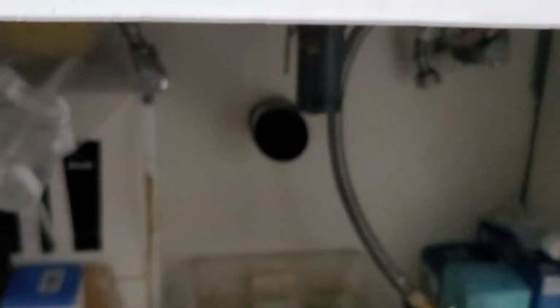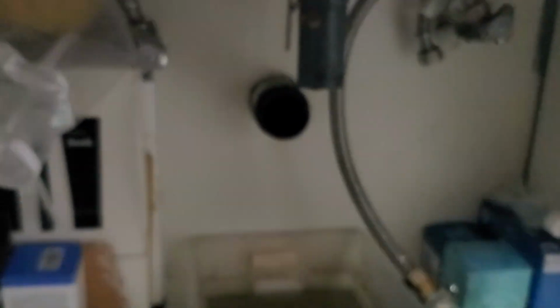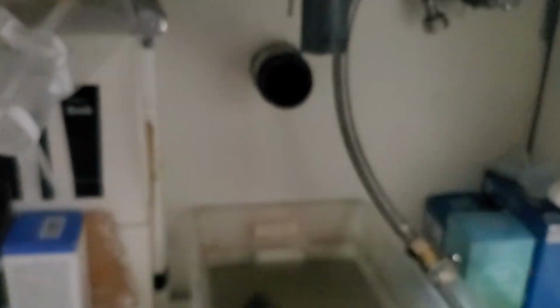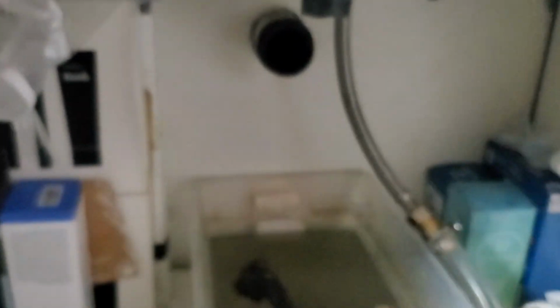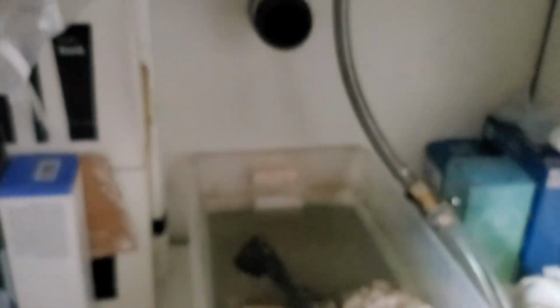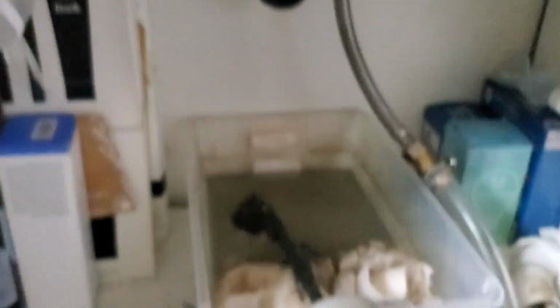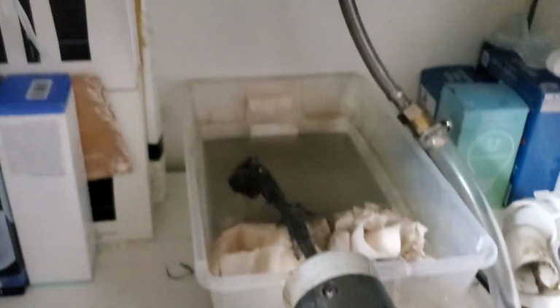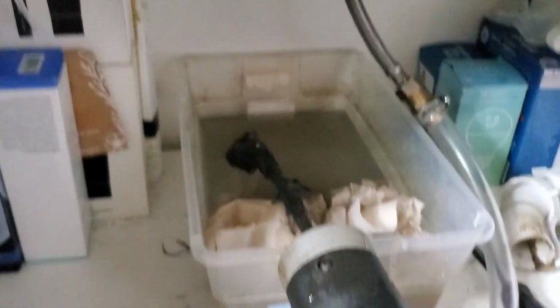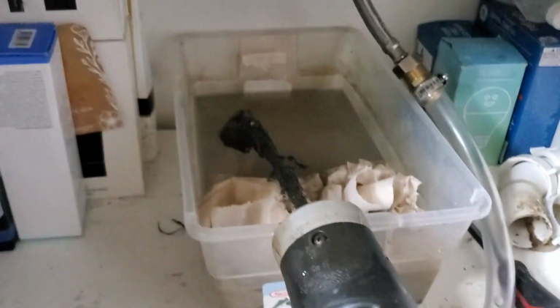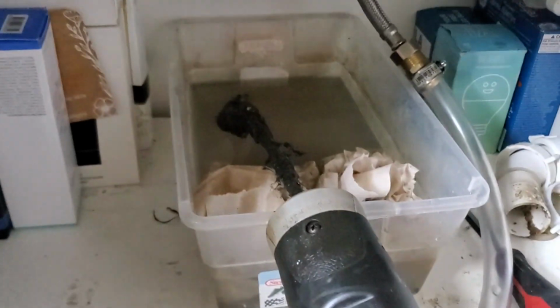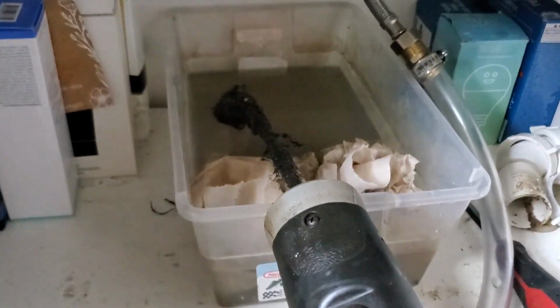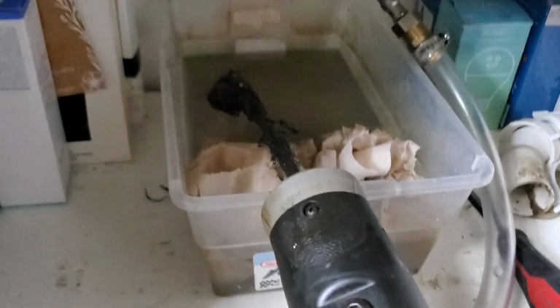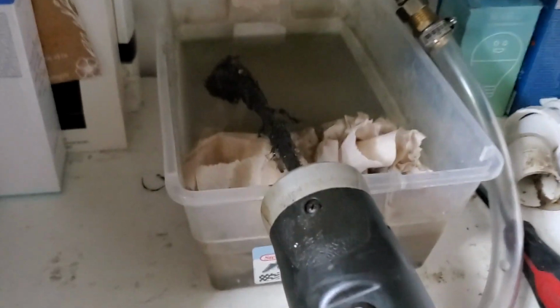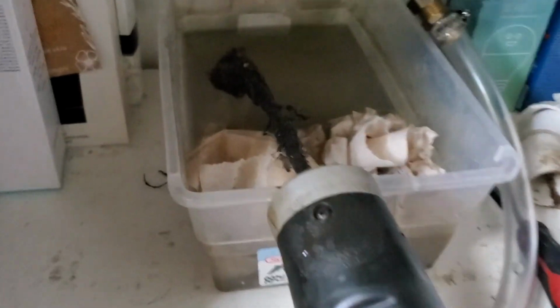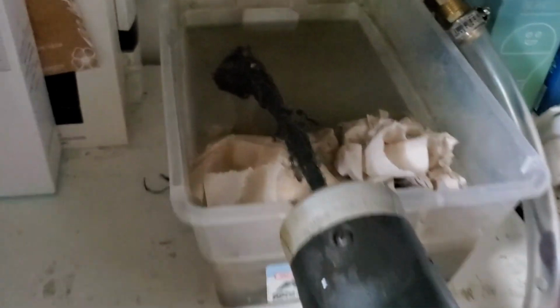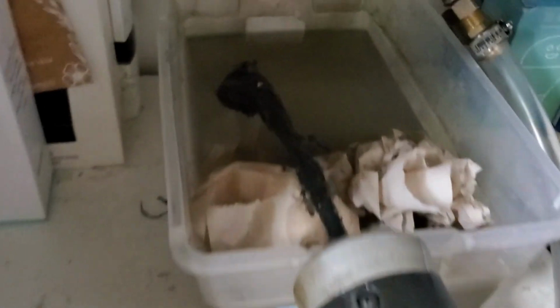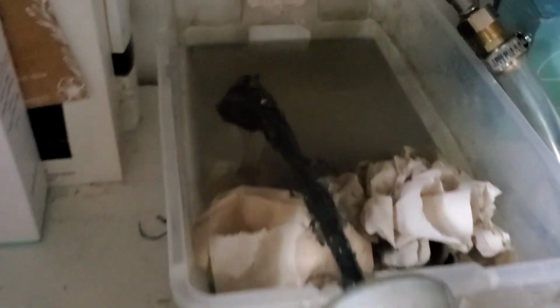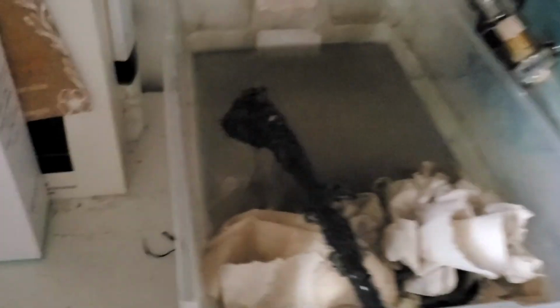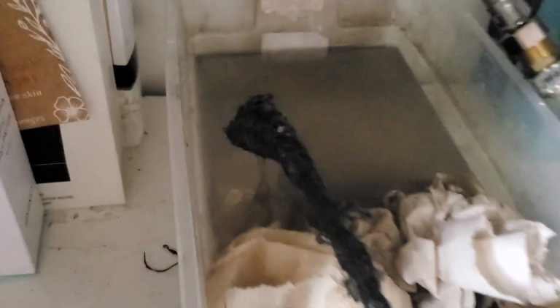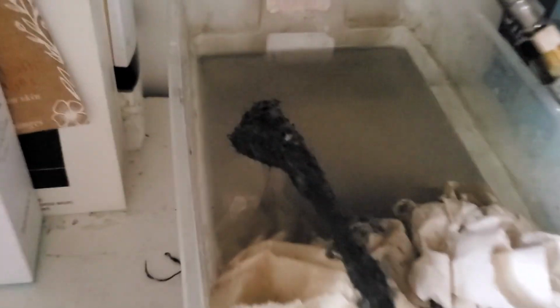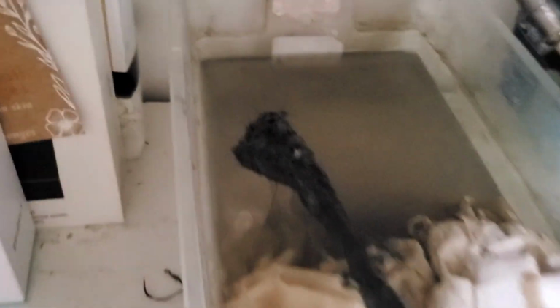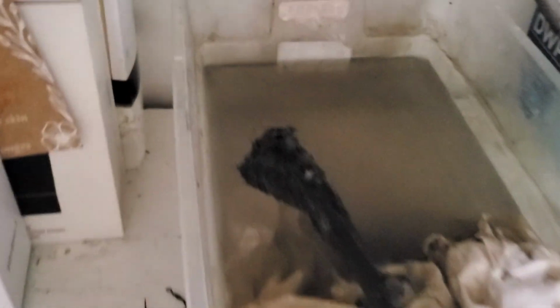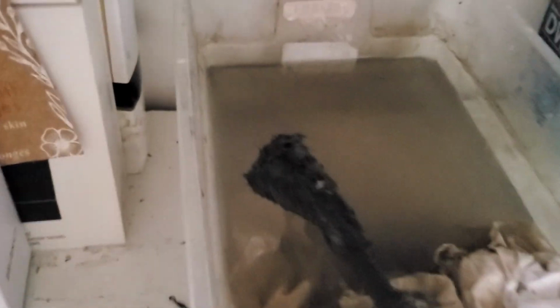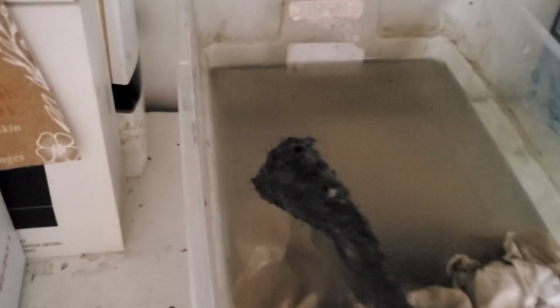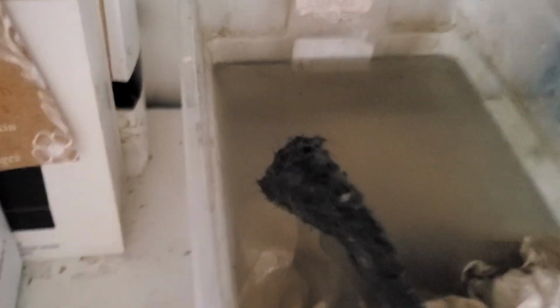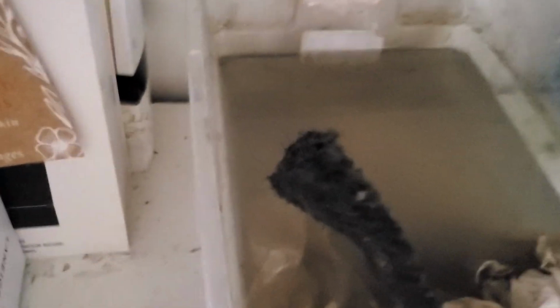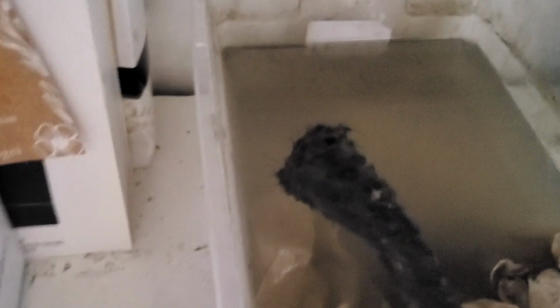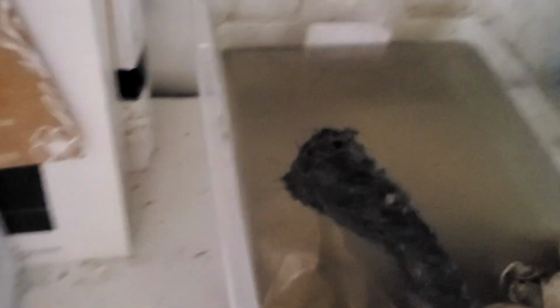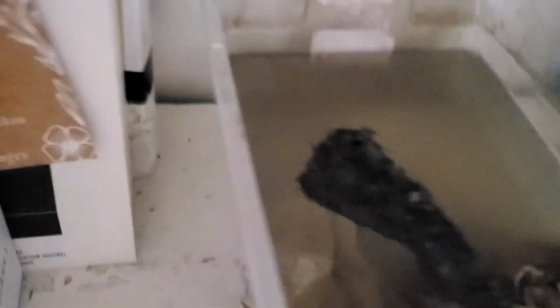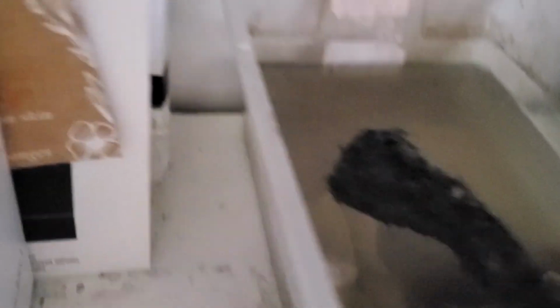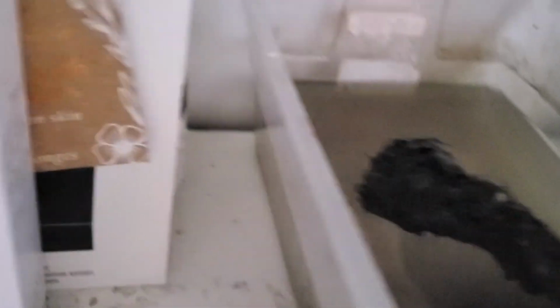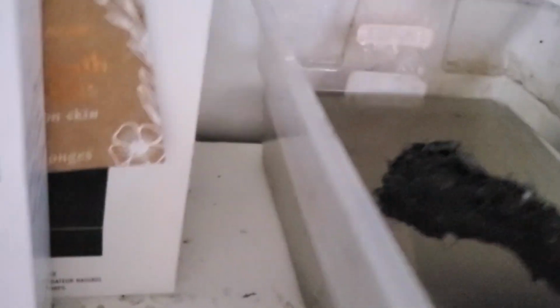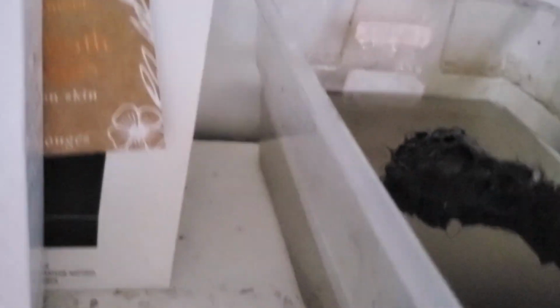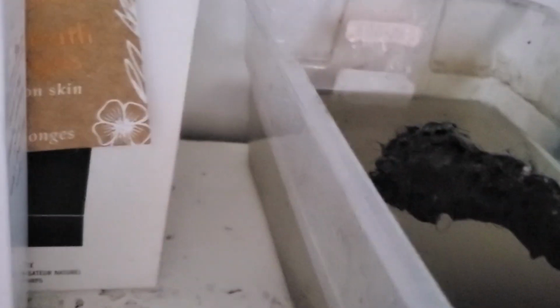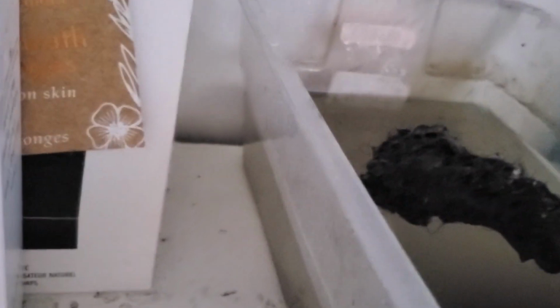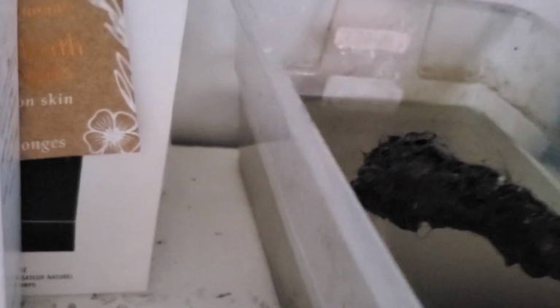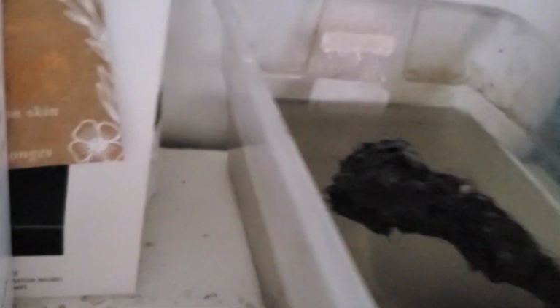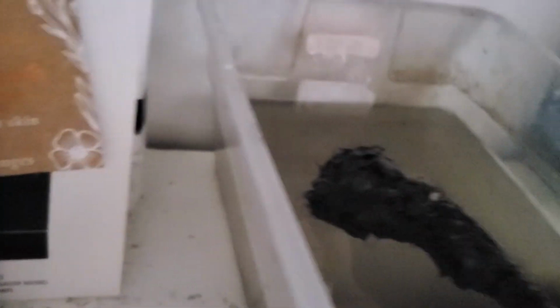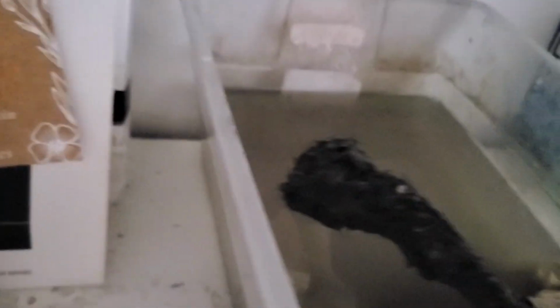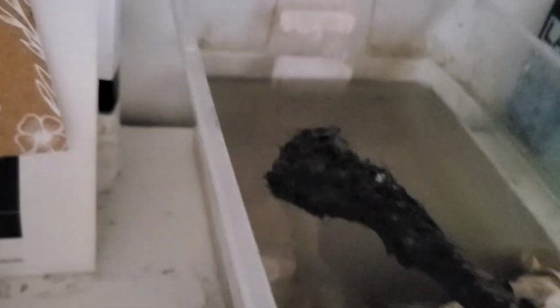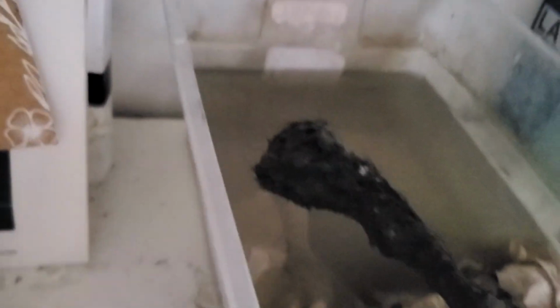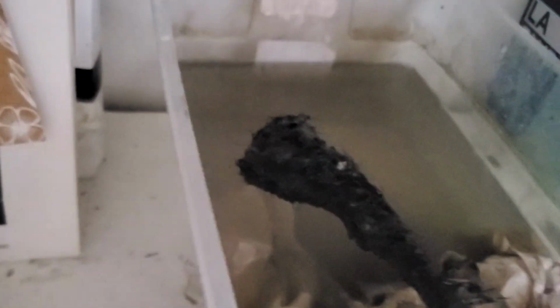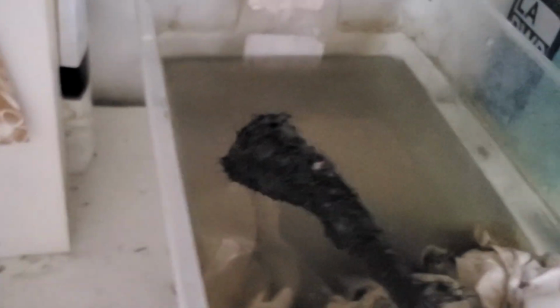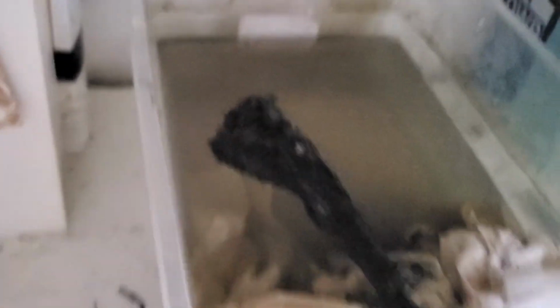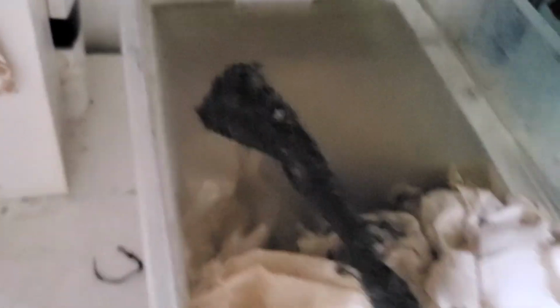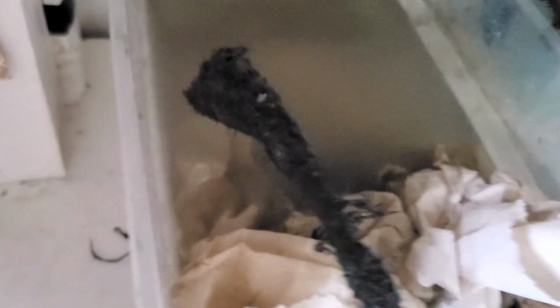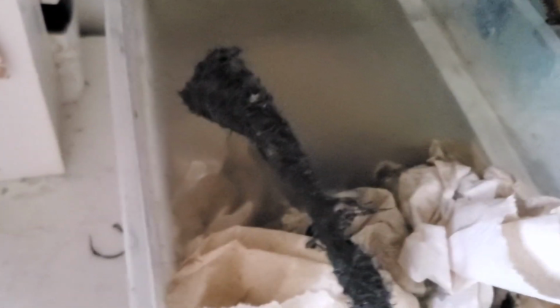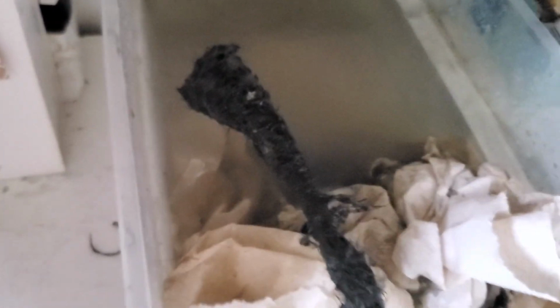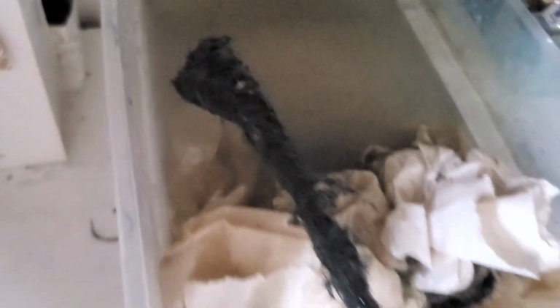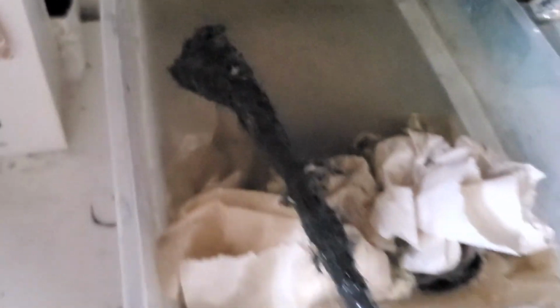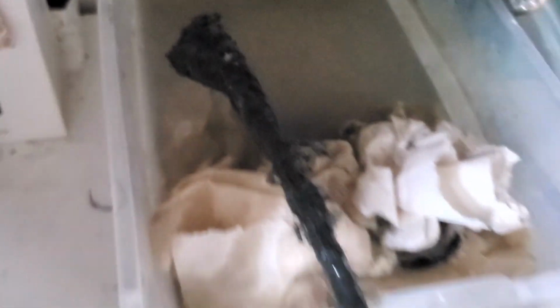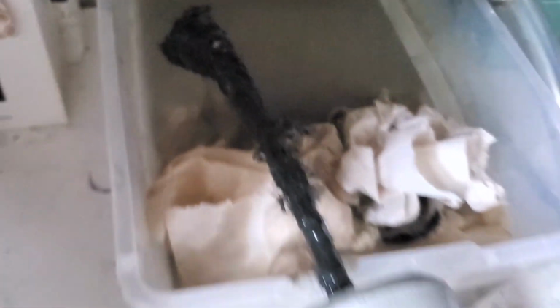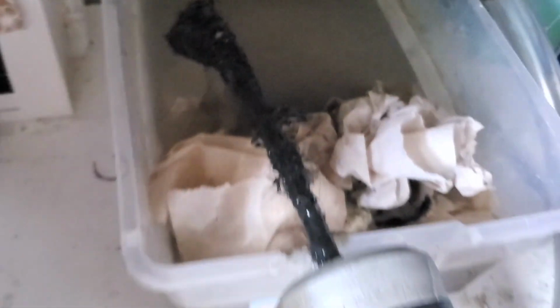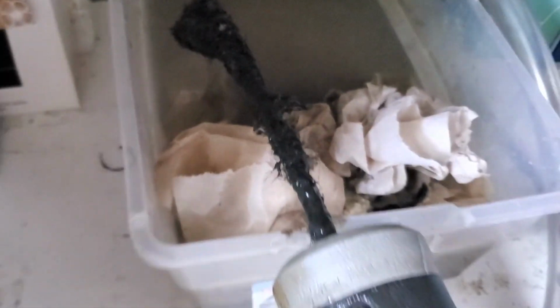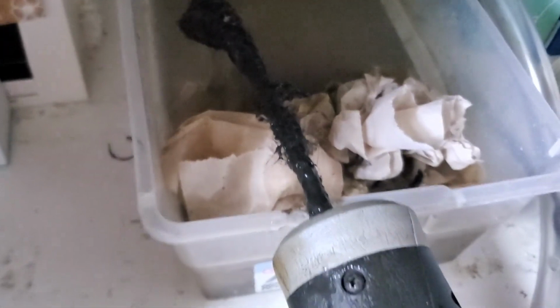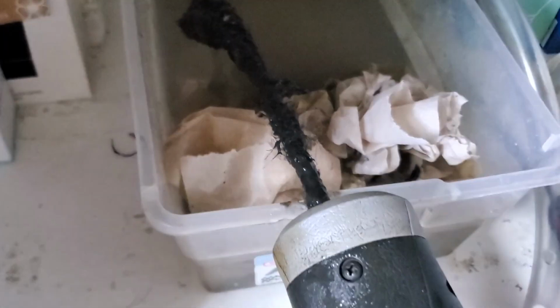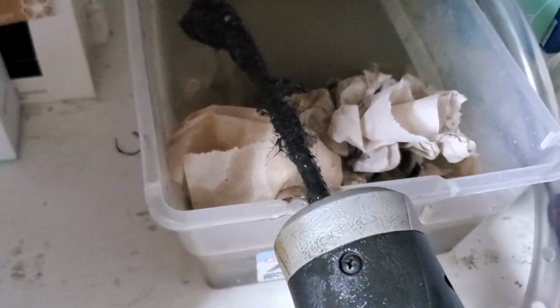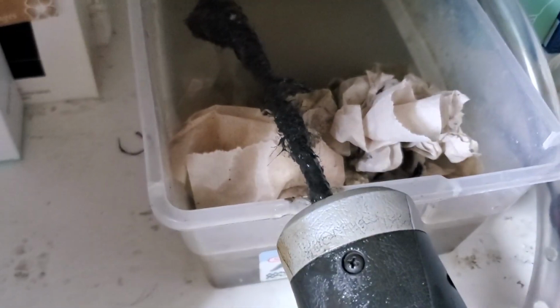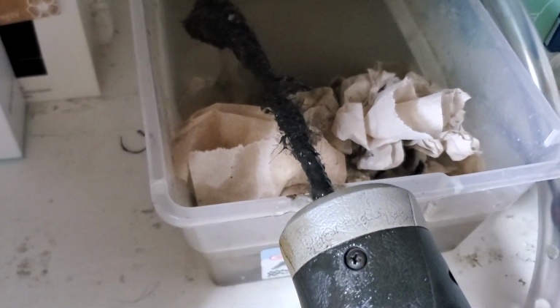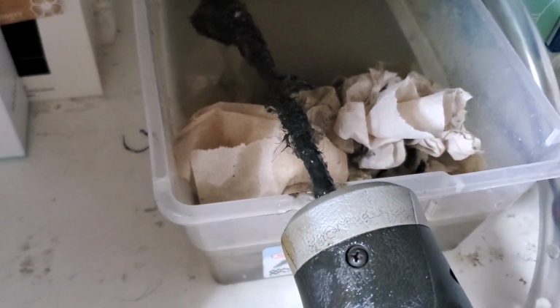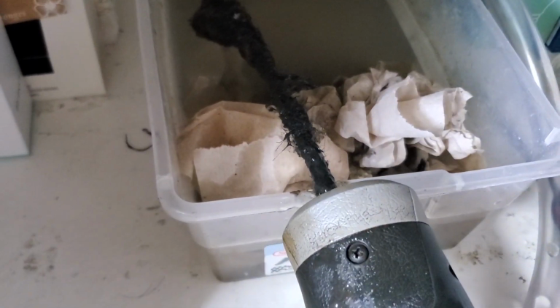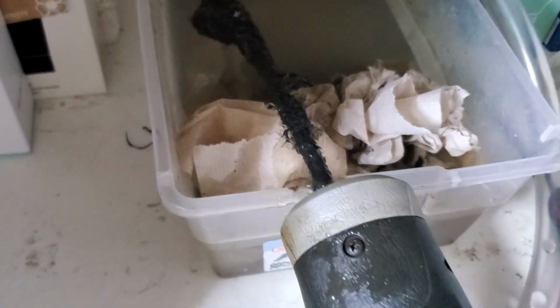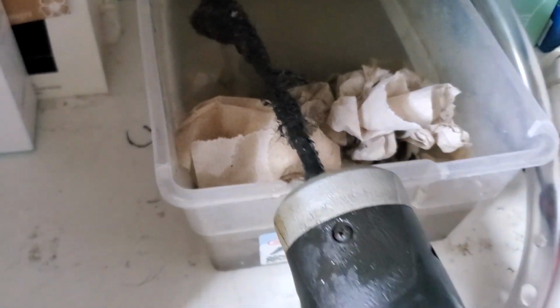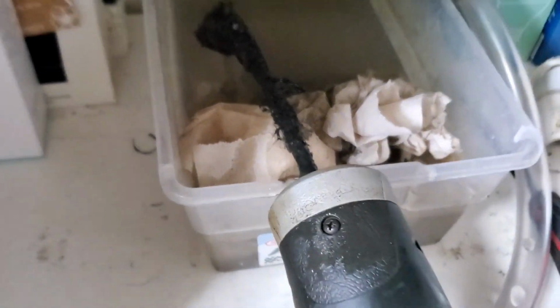And this, my friends, is what came out — a glob of gunk. Pretty nasty.